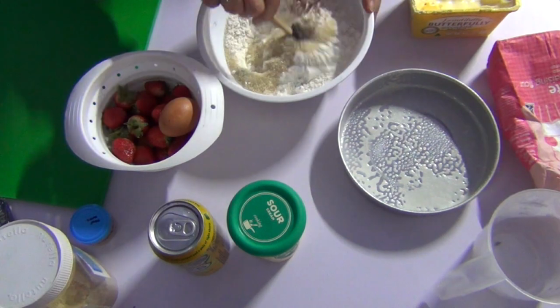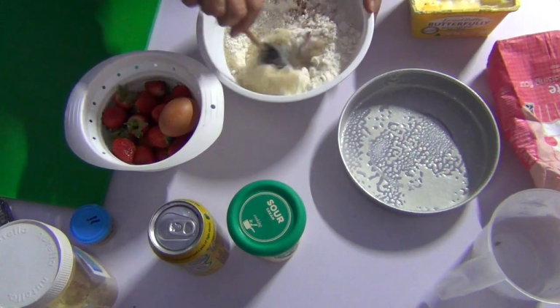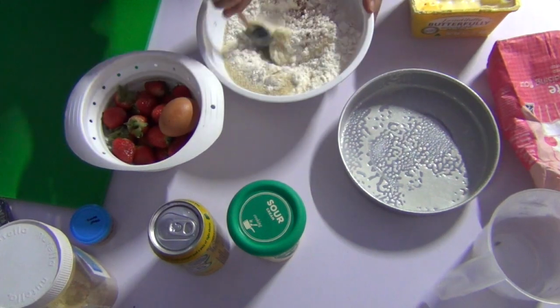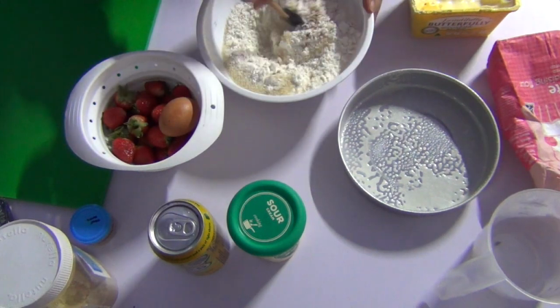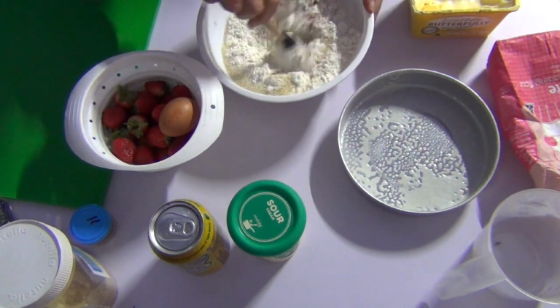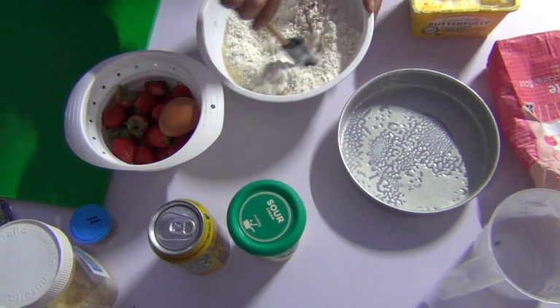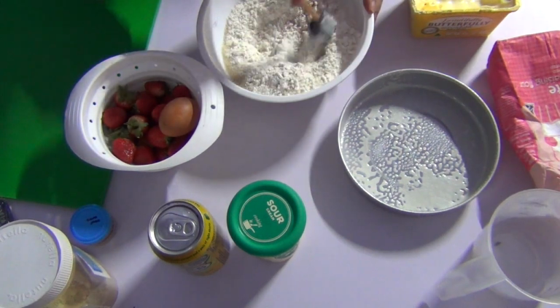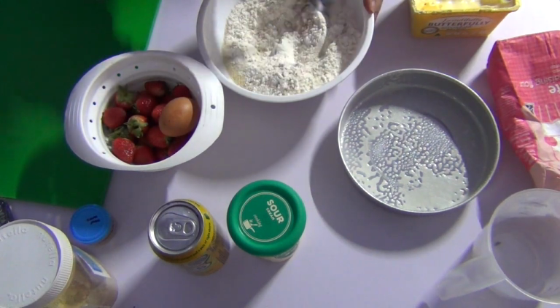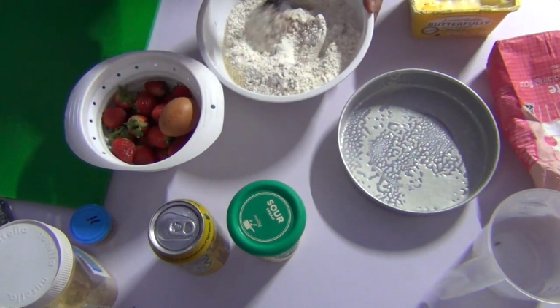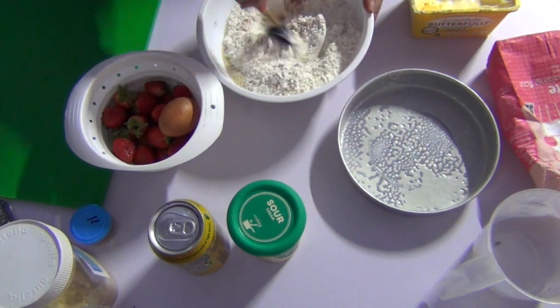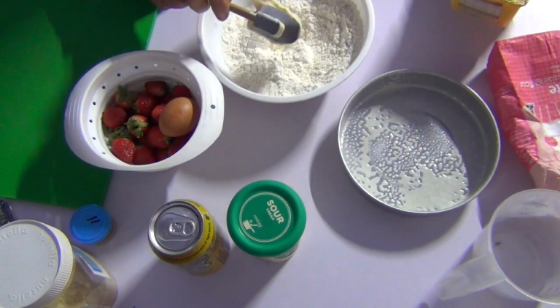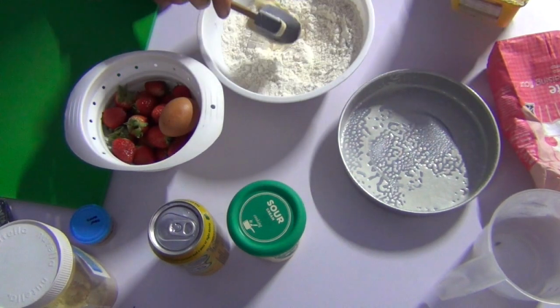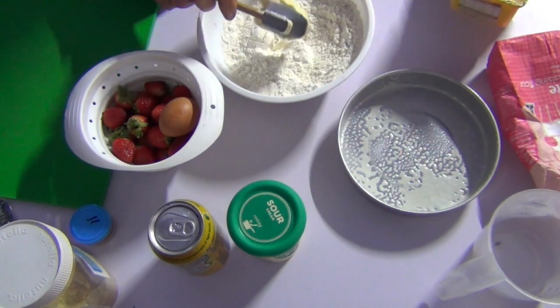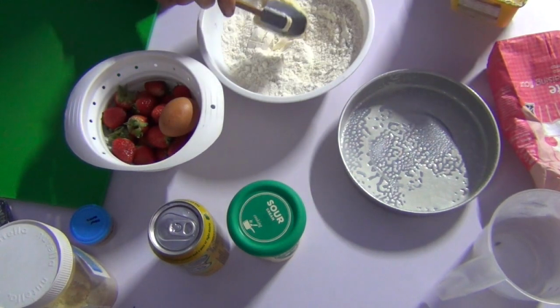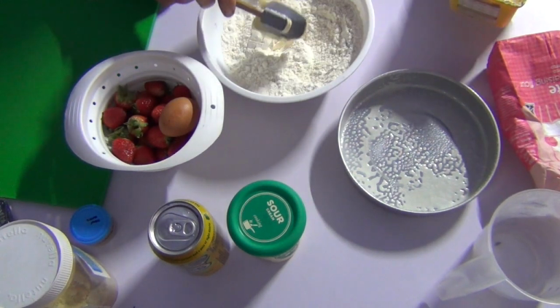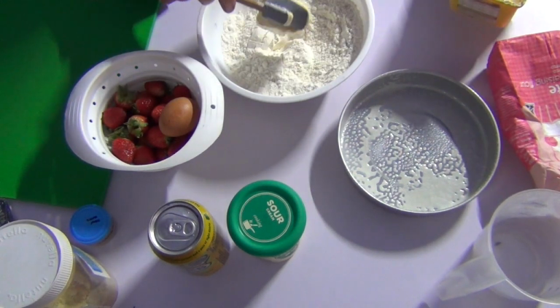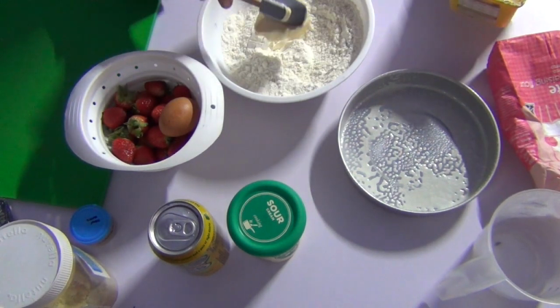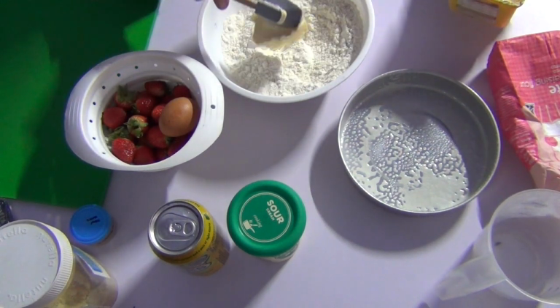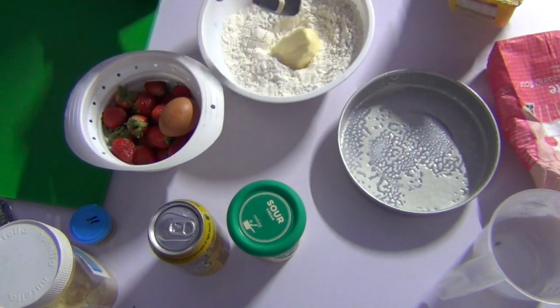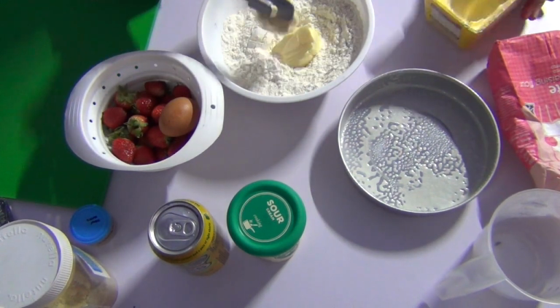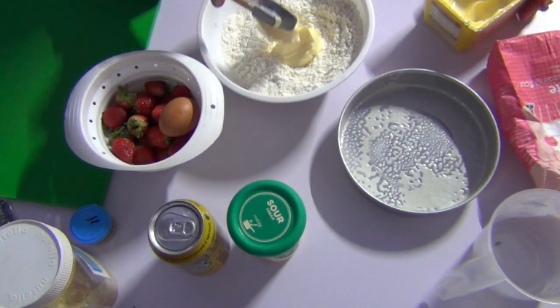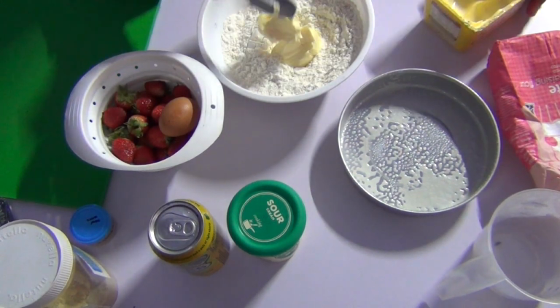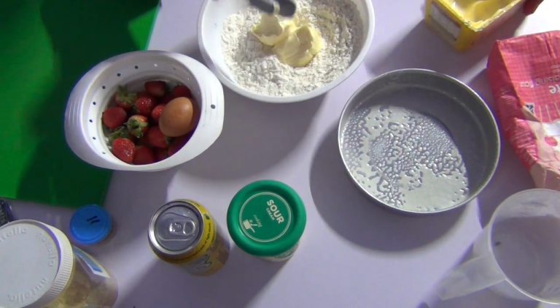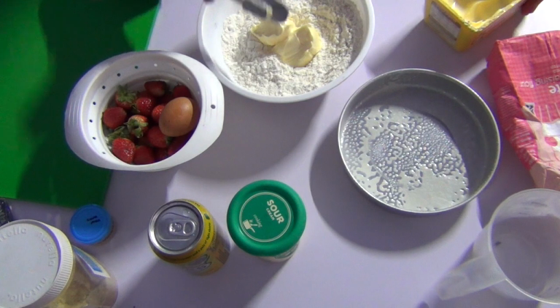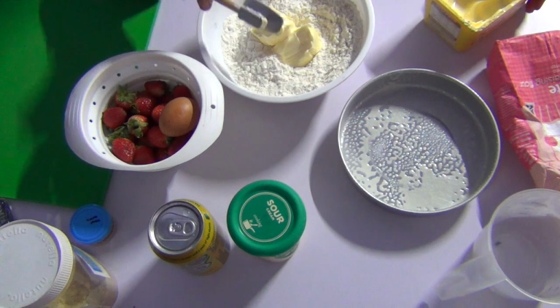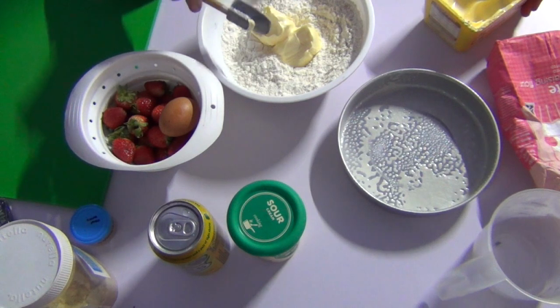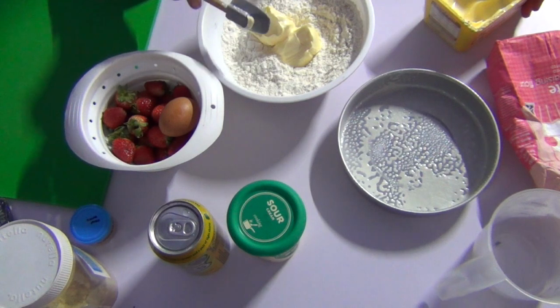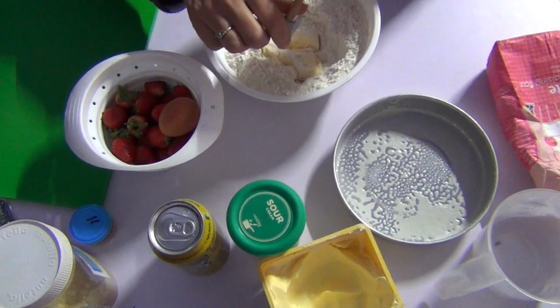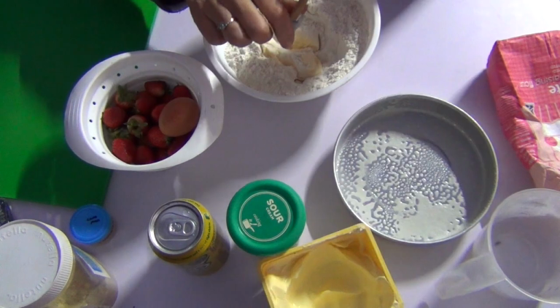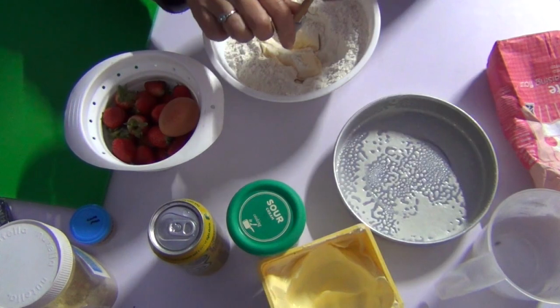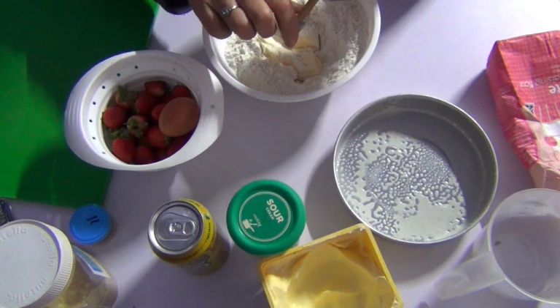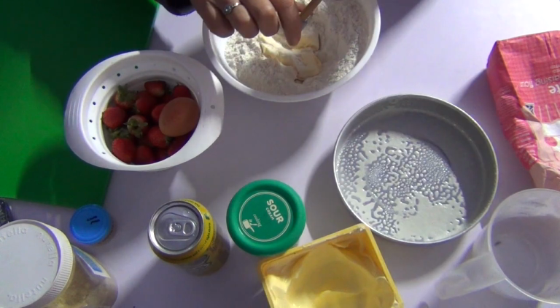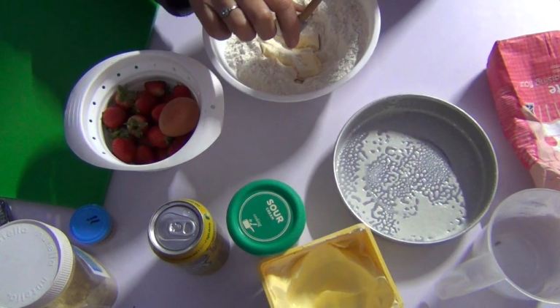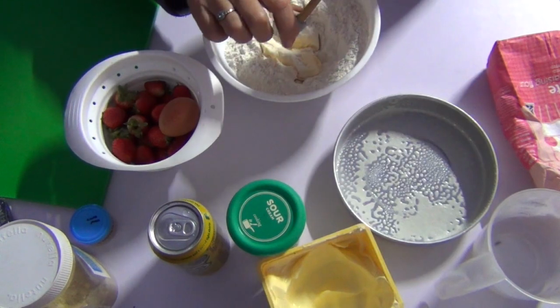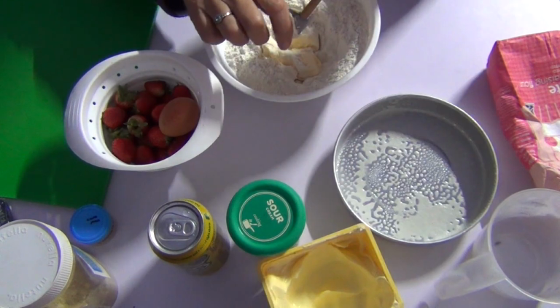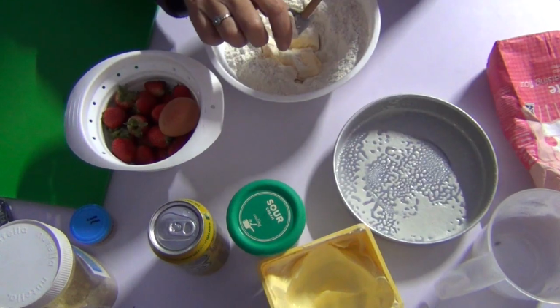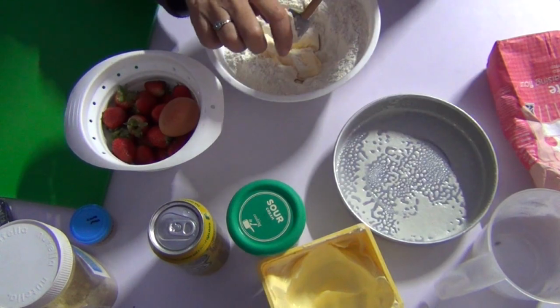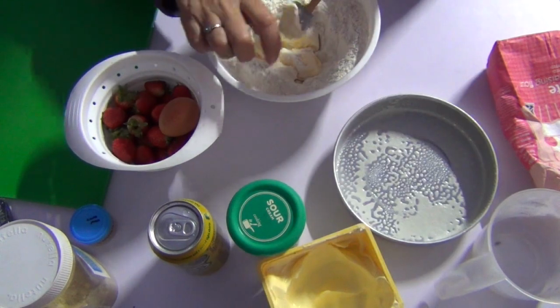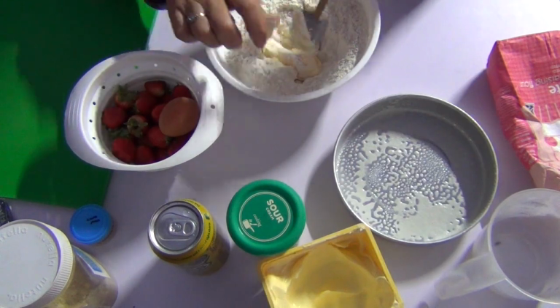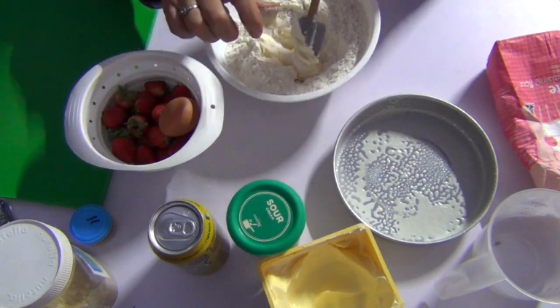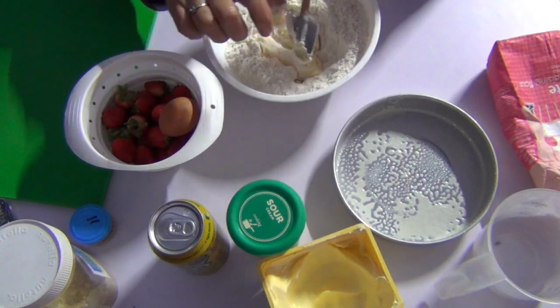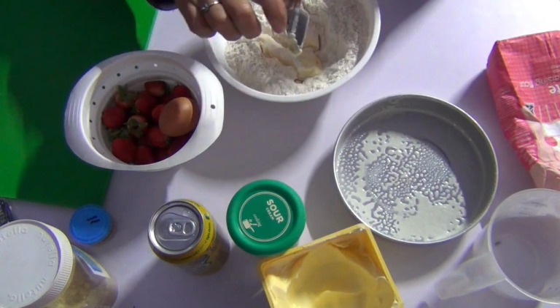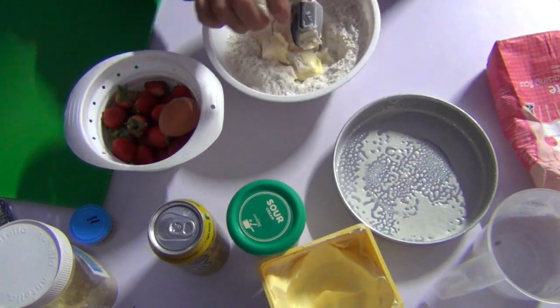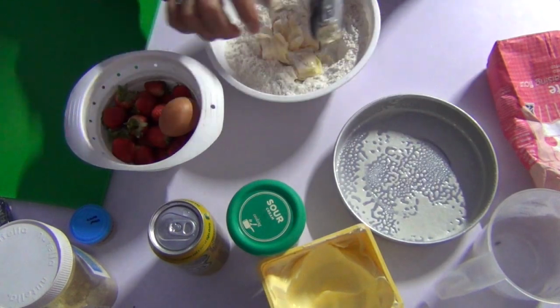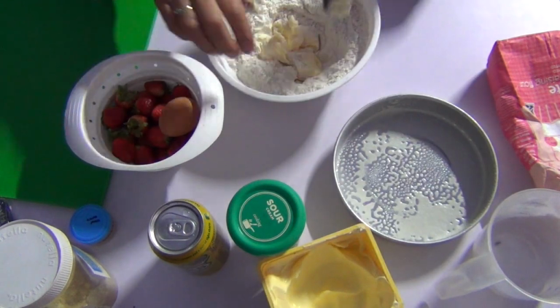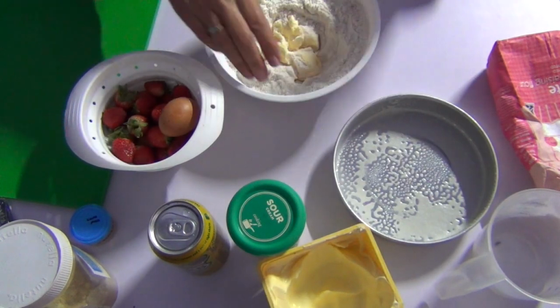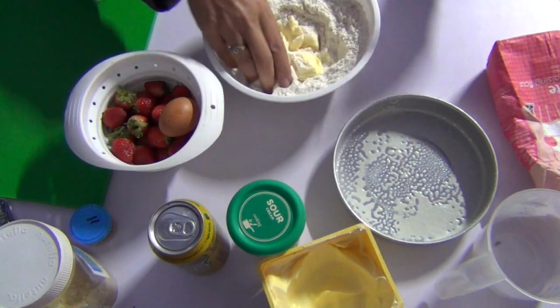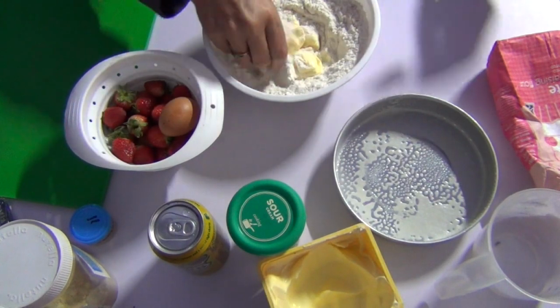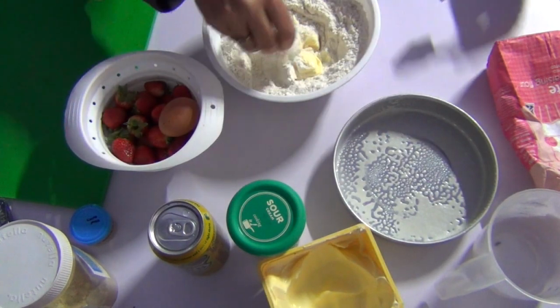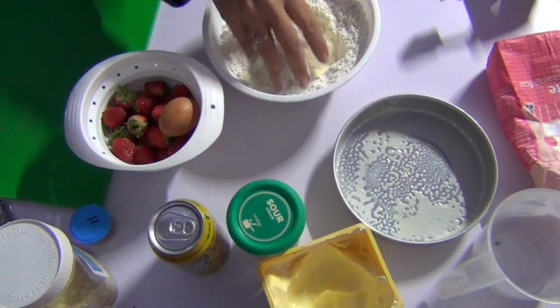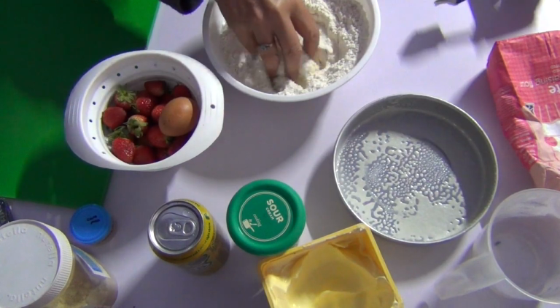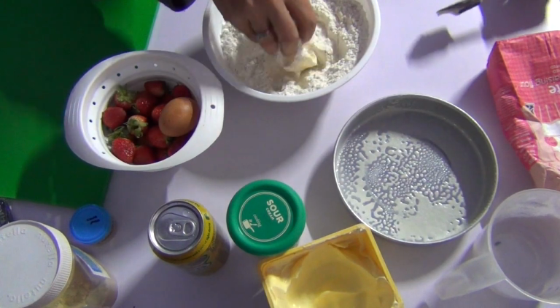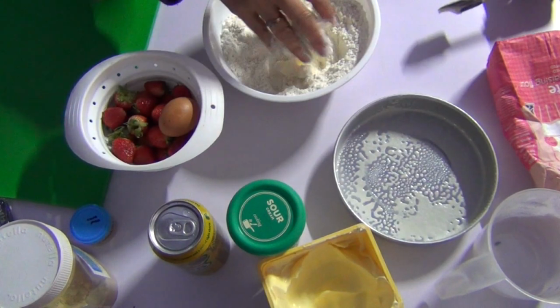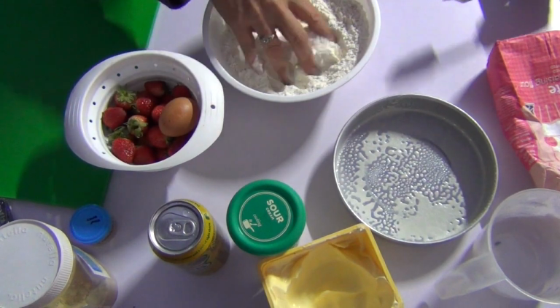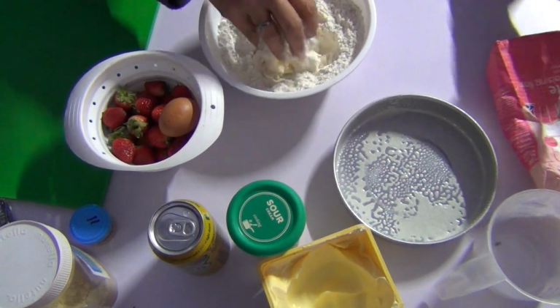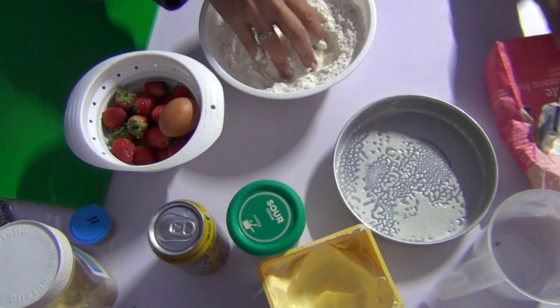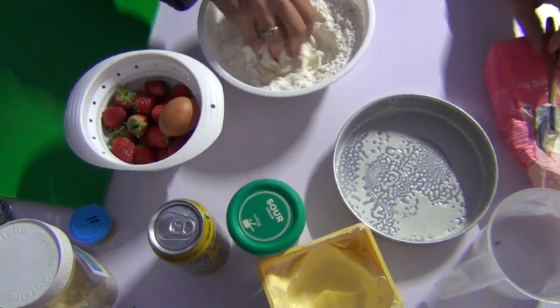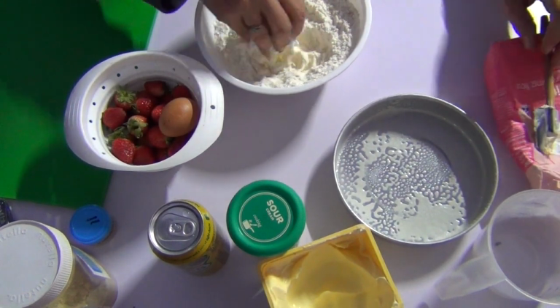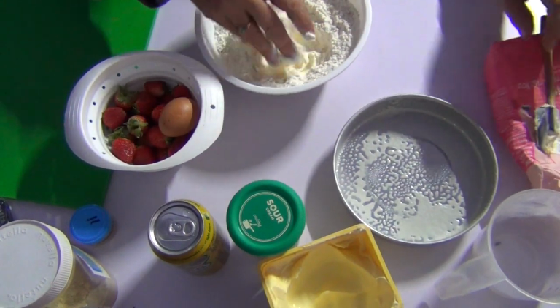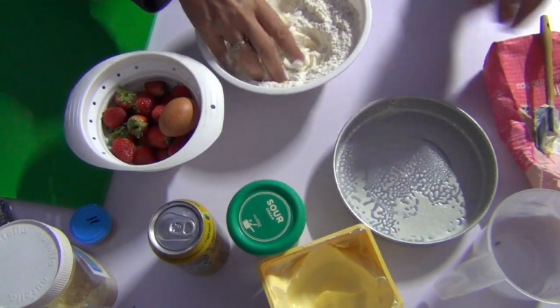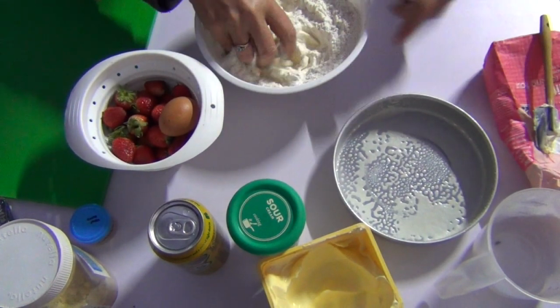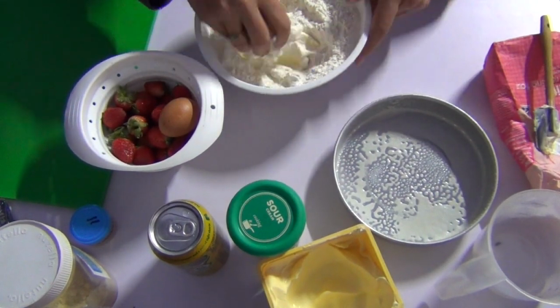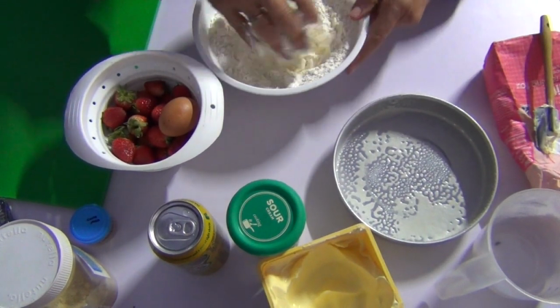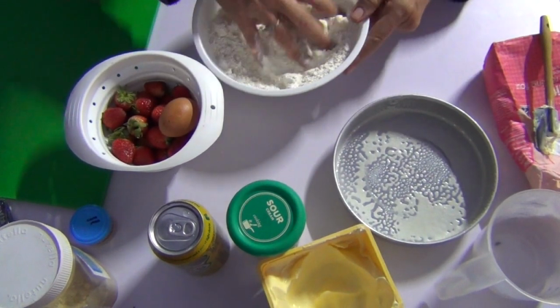Let's mix it all around. 75 grams of butter — clean hands — we're just going to mix that all together, then pop in our egg.